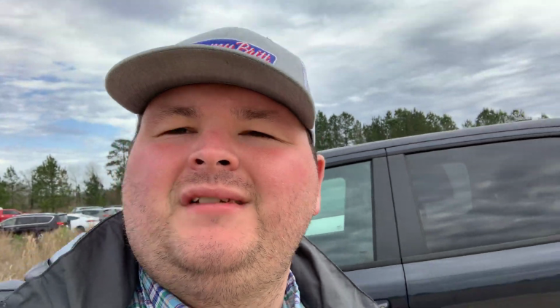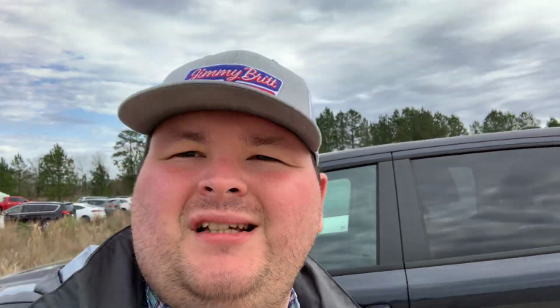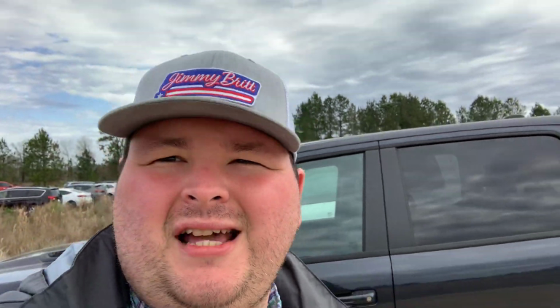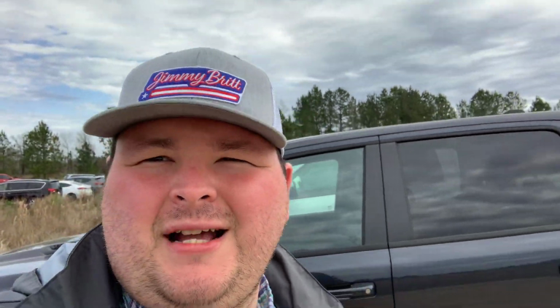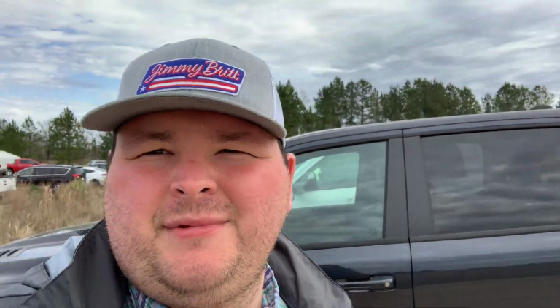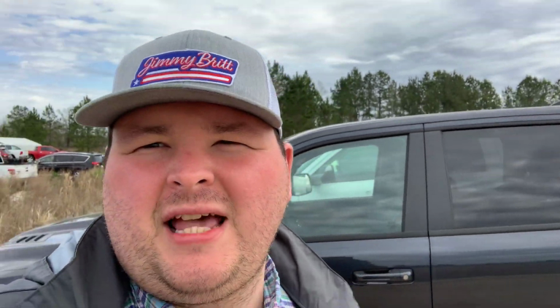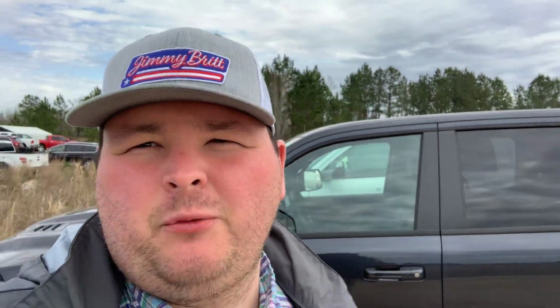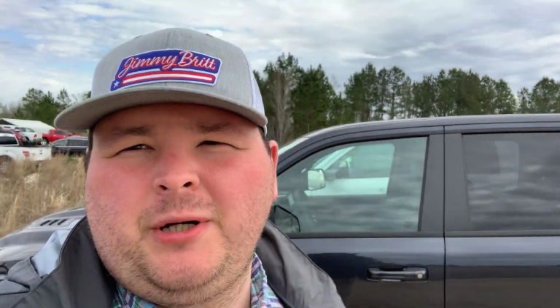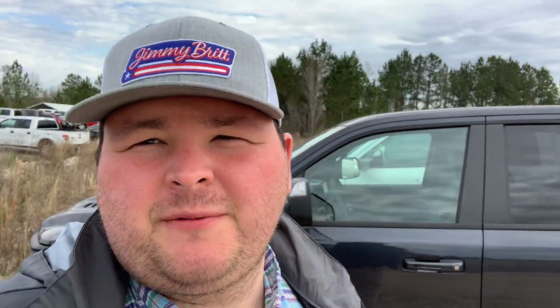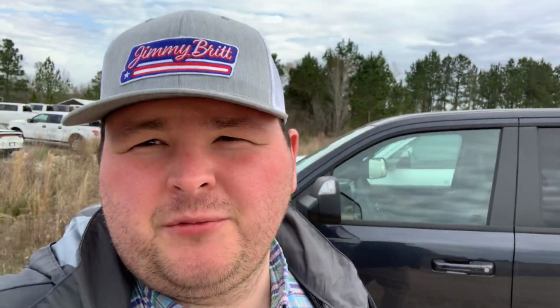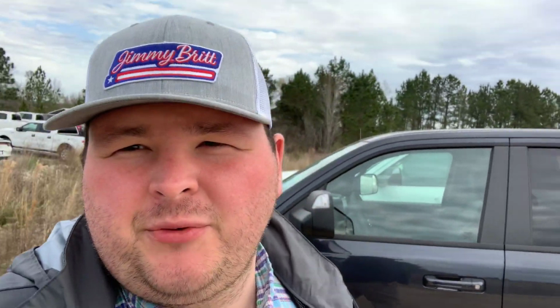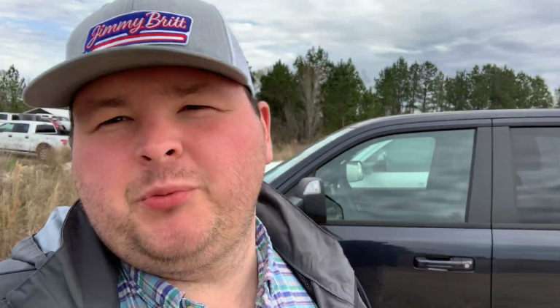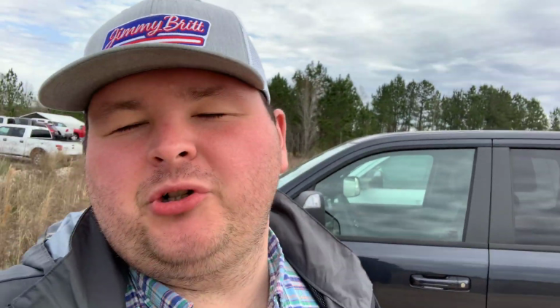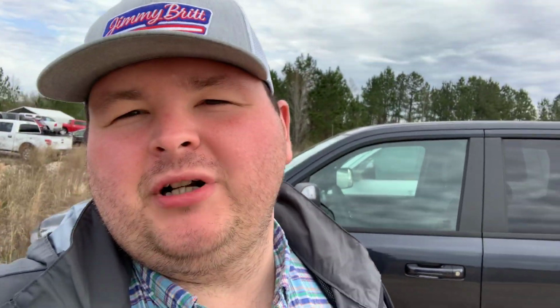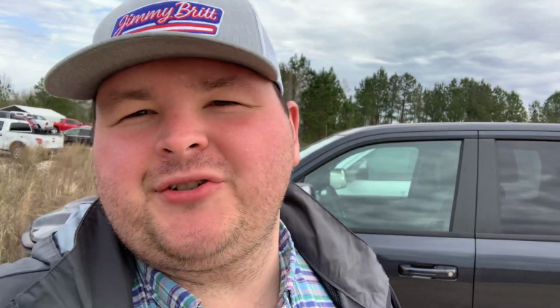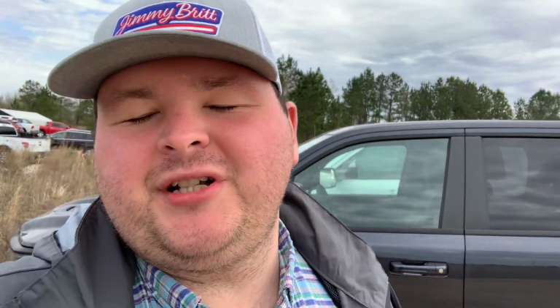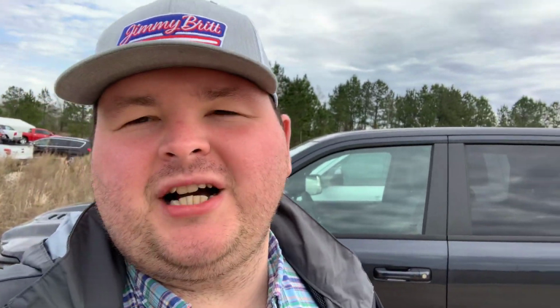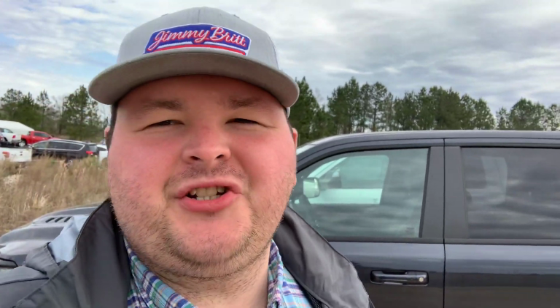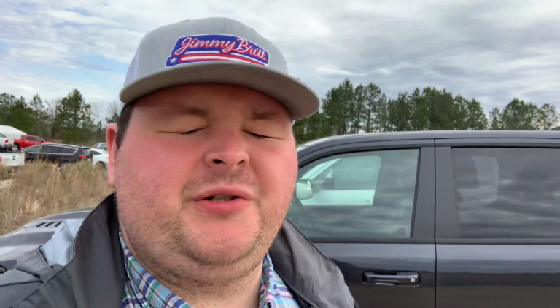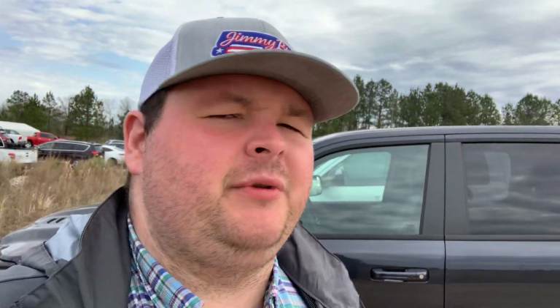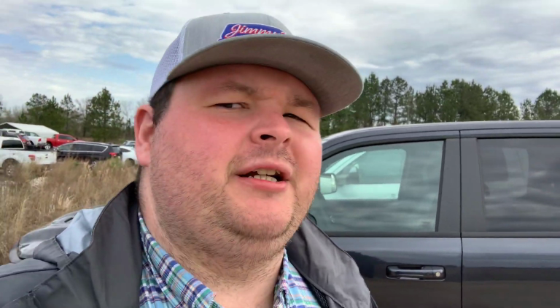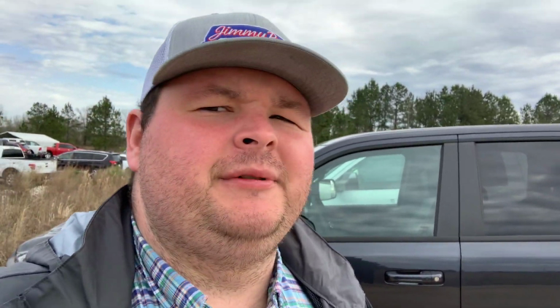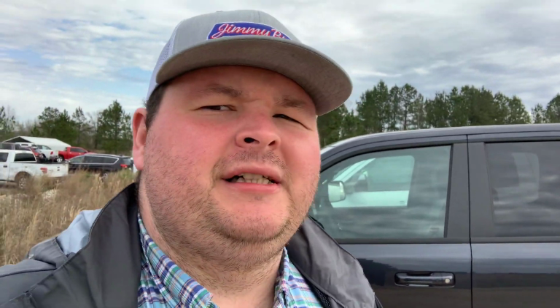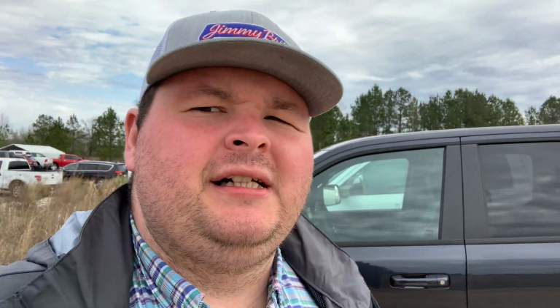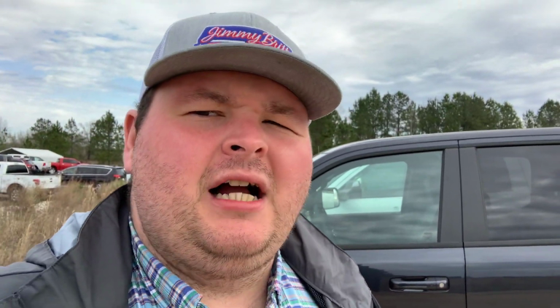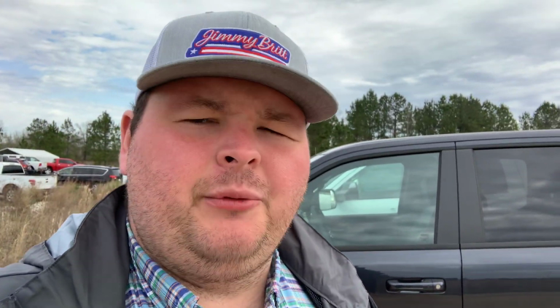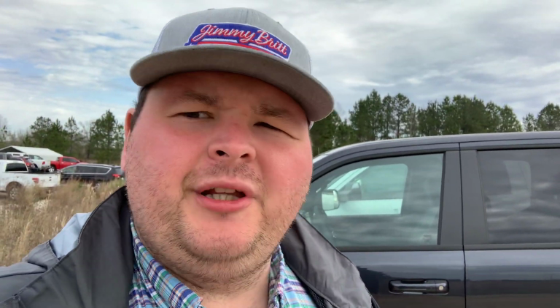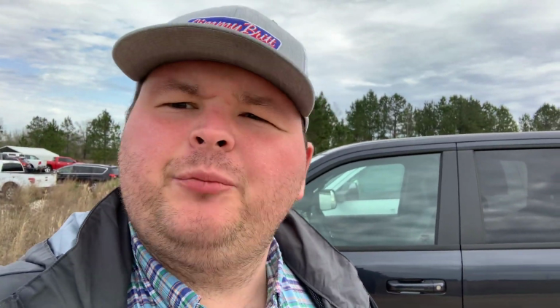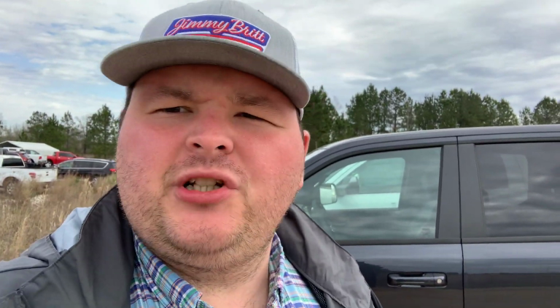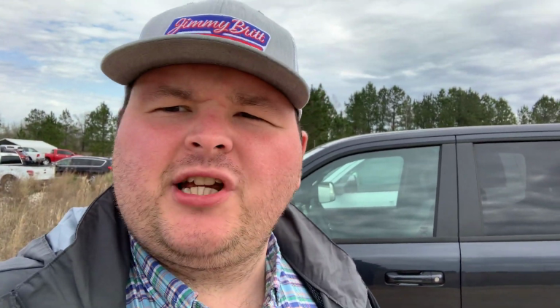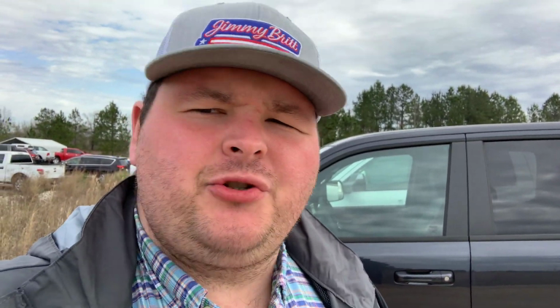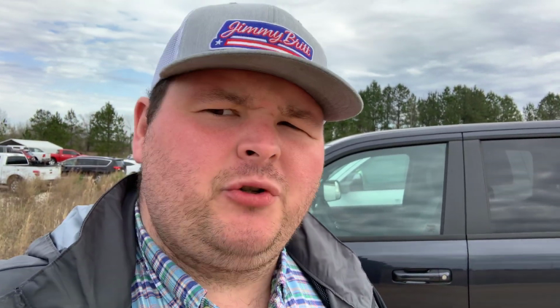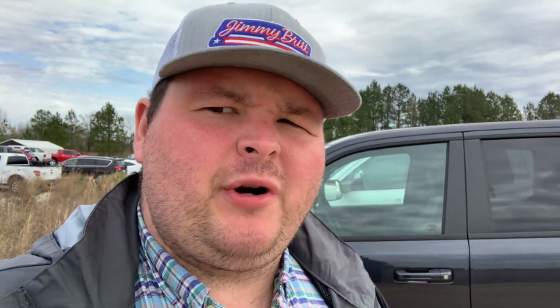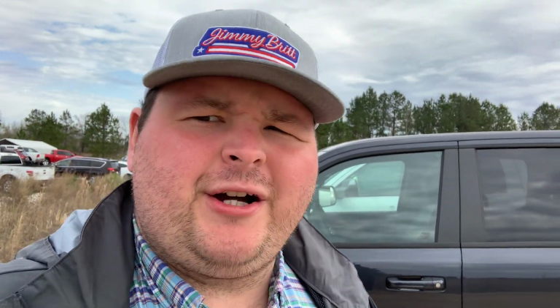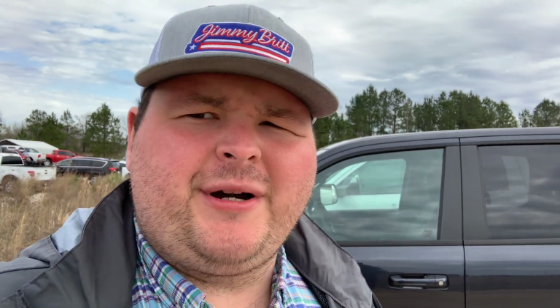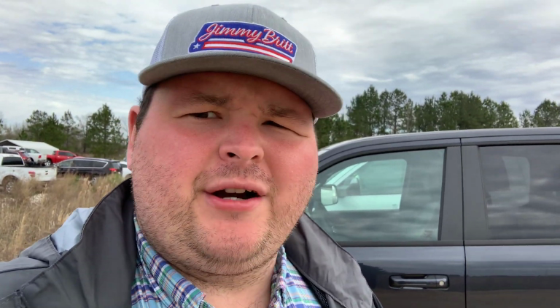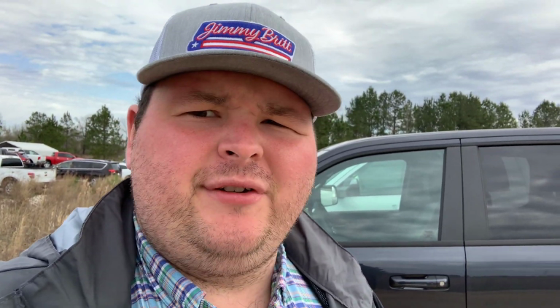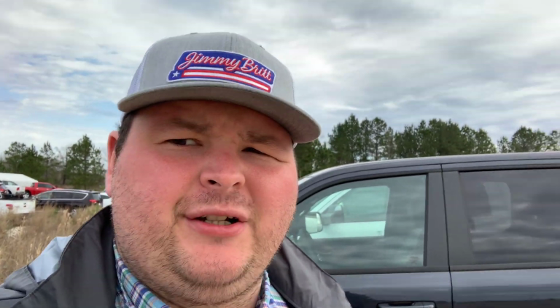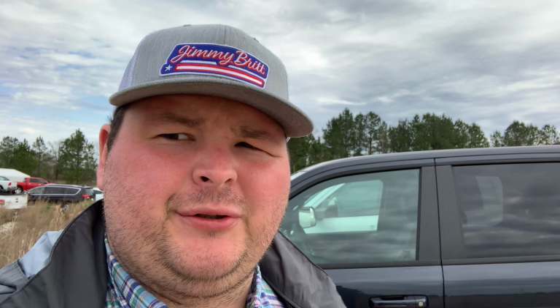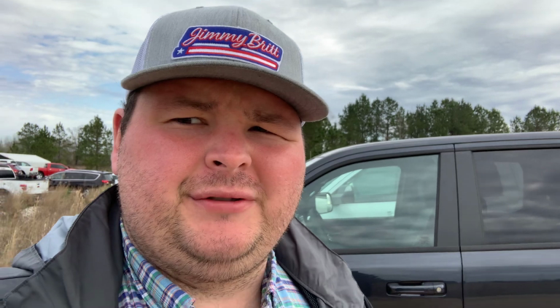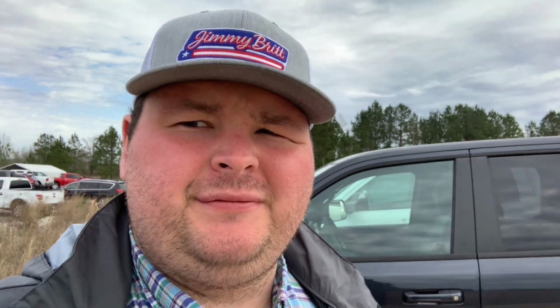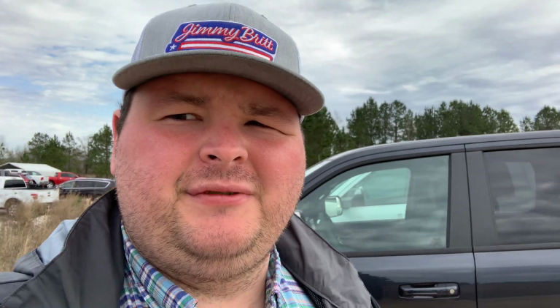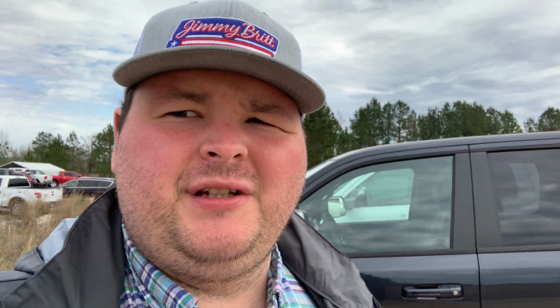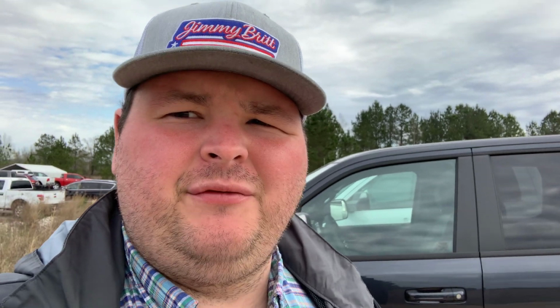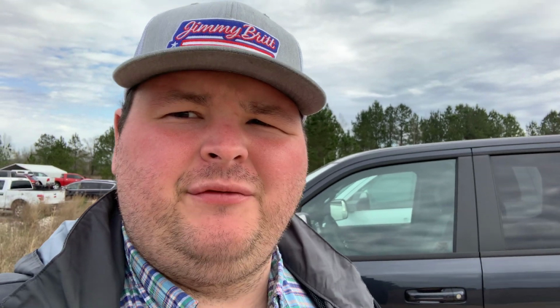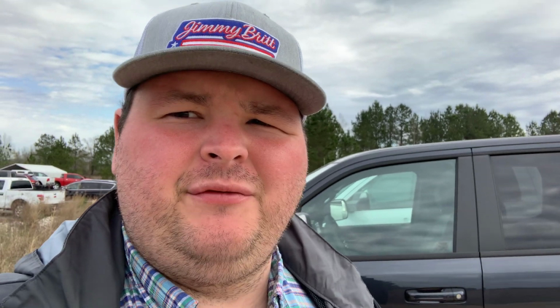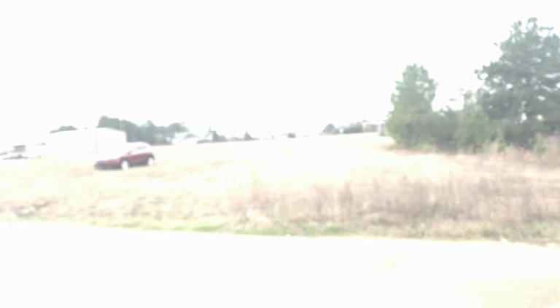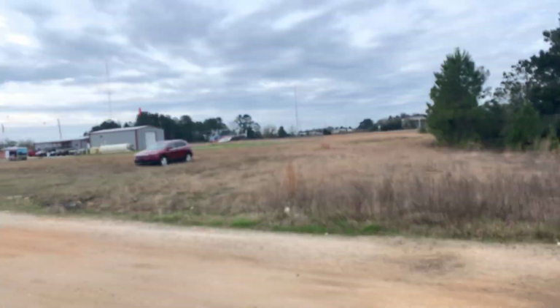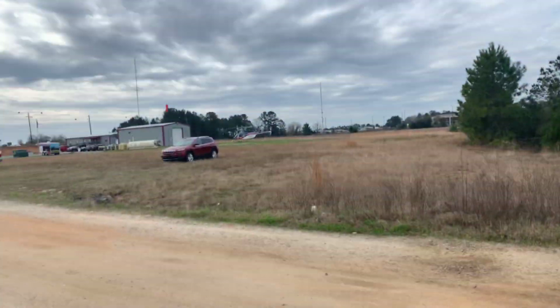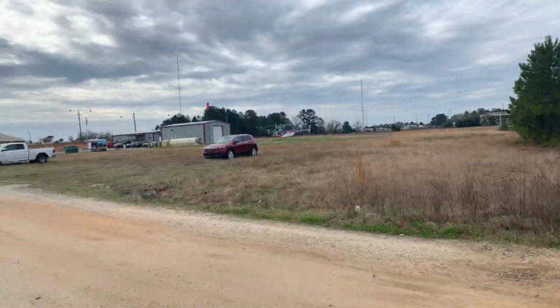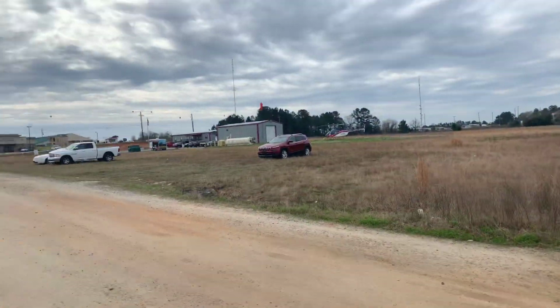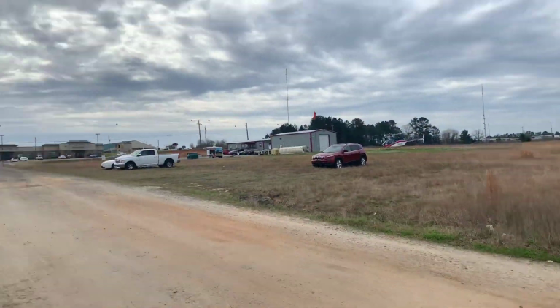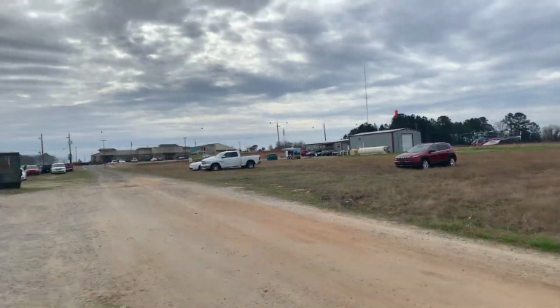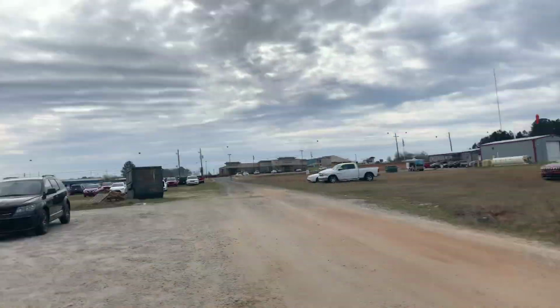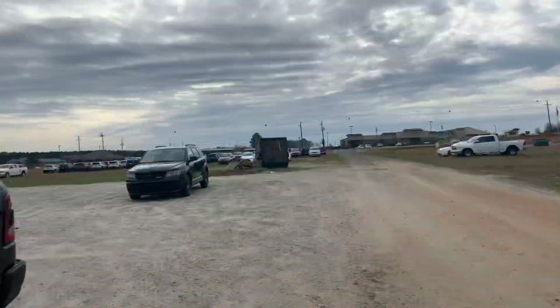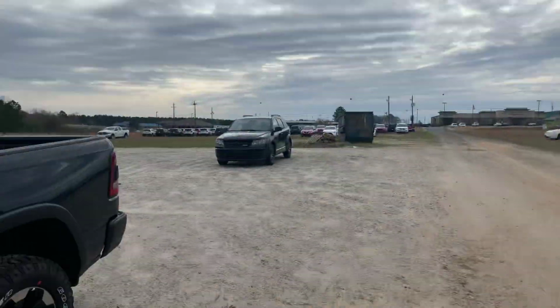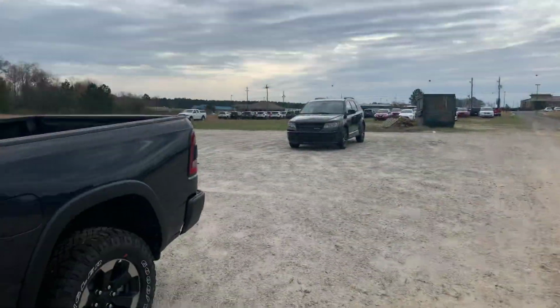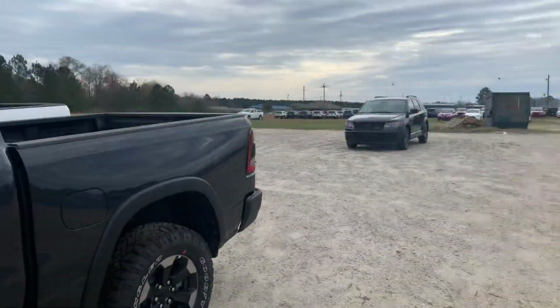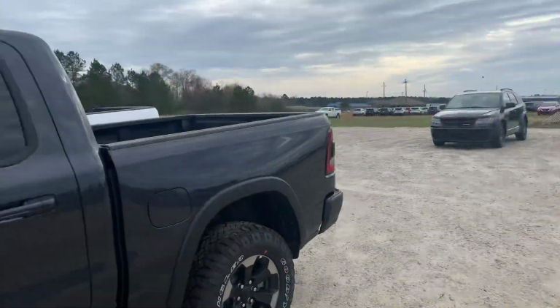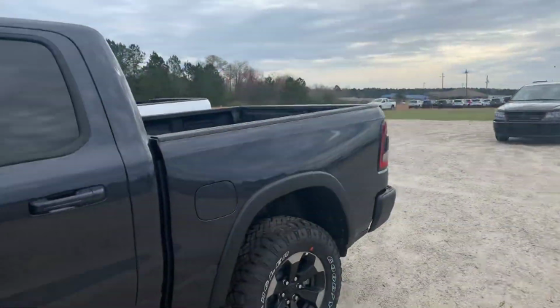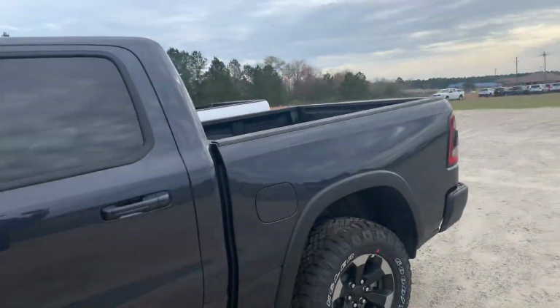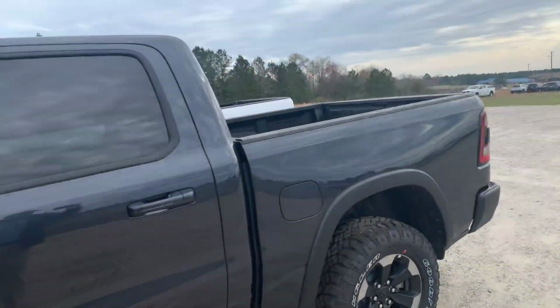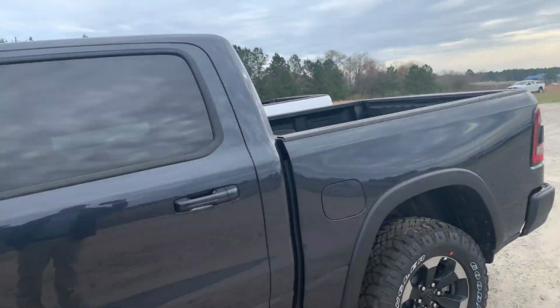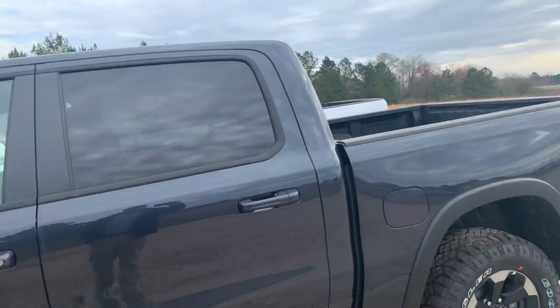Hey, I'm Zach Williams from General Brick Crosser Dodge Jeep Ram. I really appreciate you inquiring about our vehicle. The vehicle that you inquired about is this beautiful Ram Rebel.